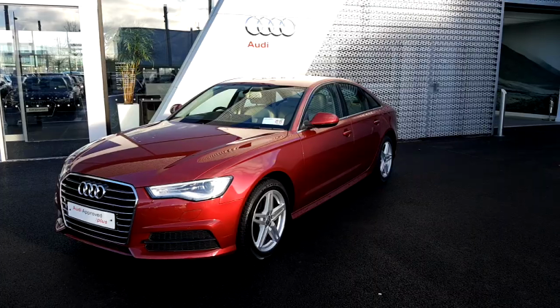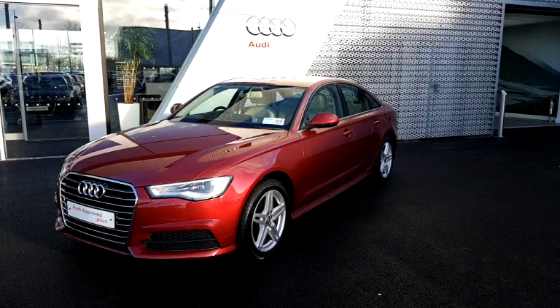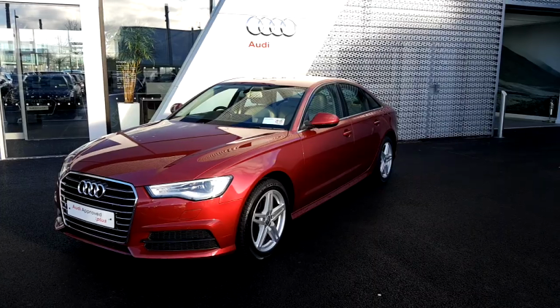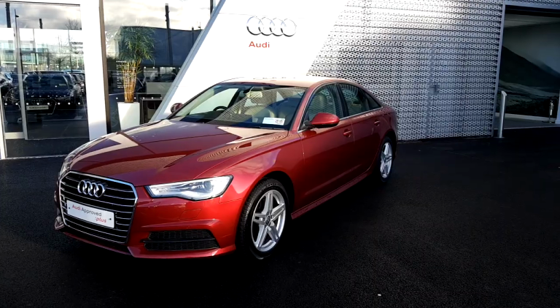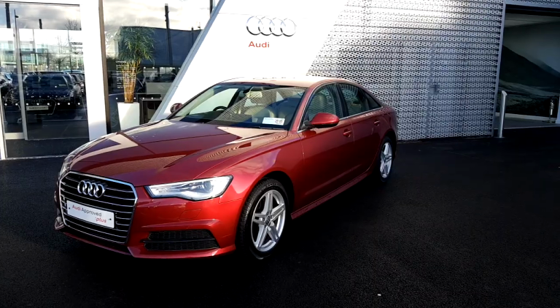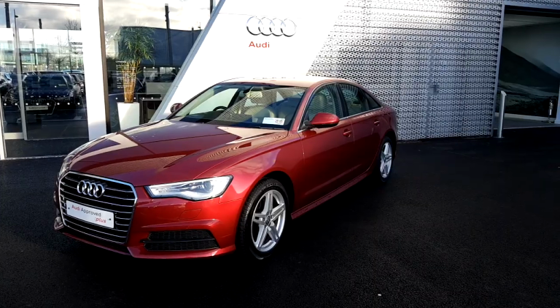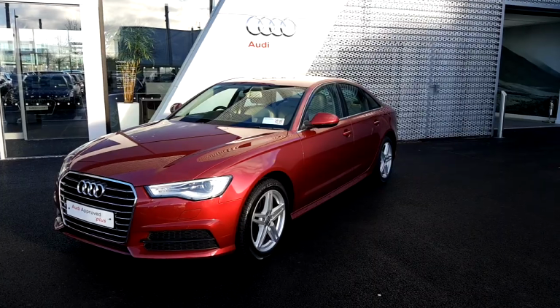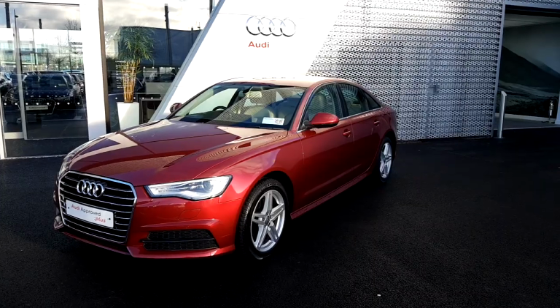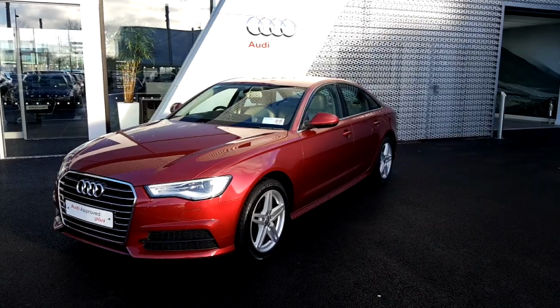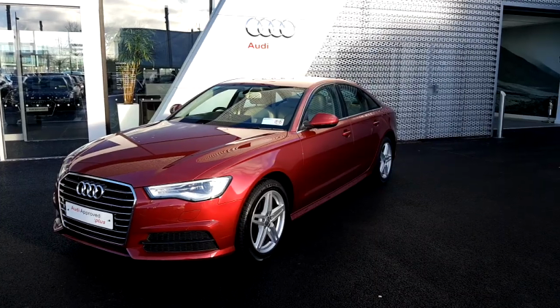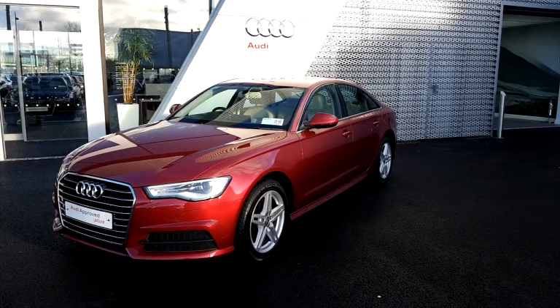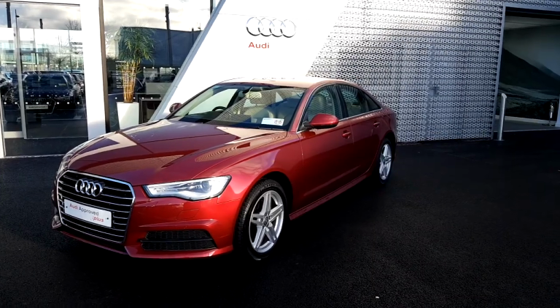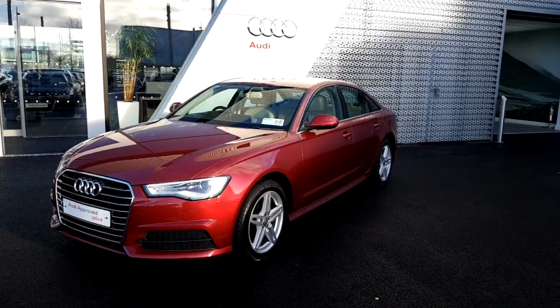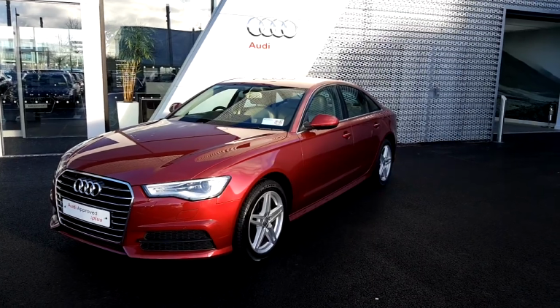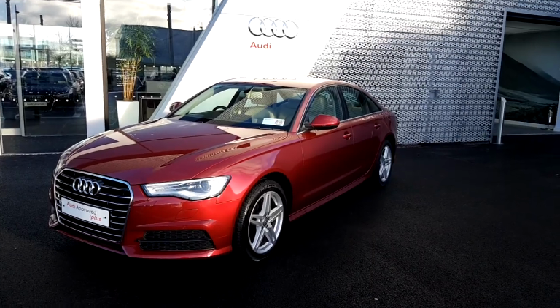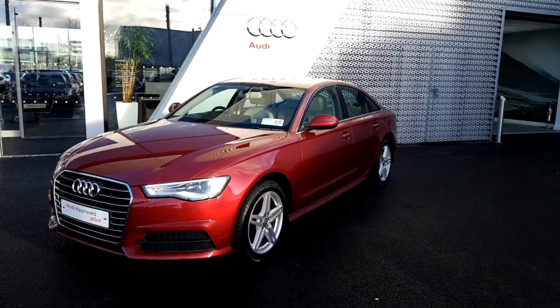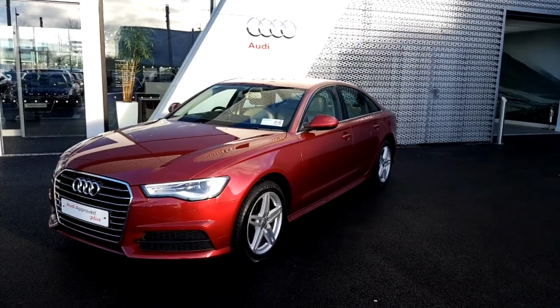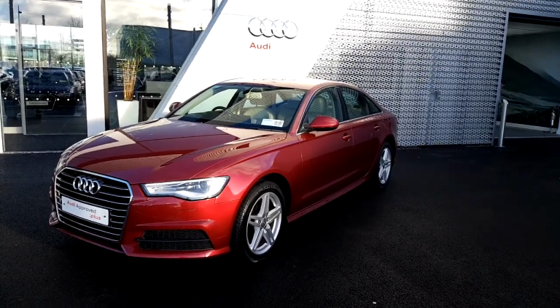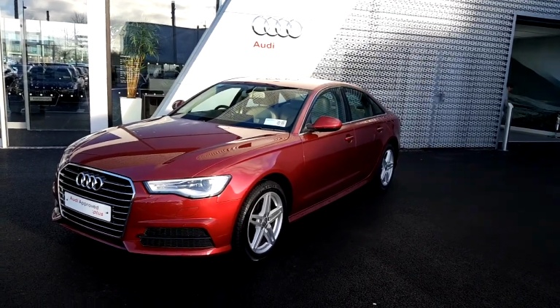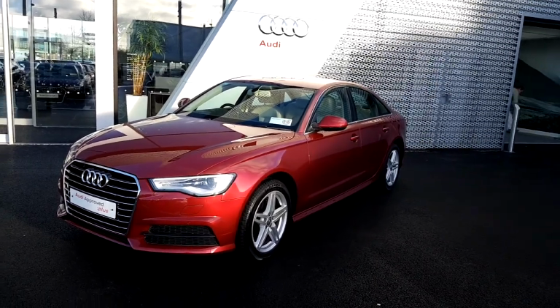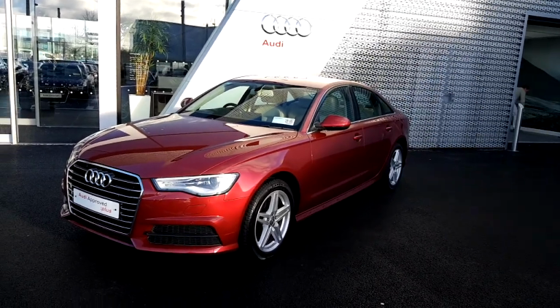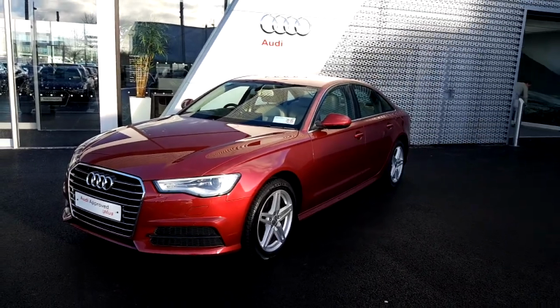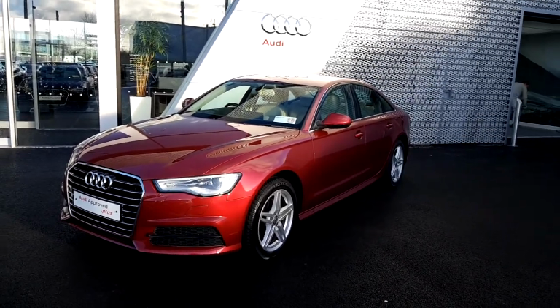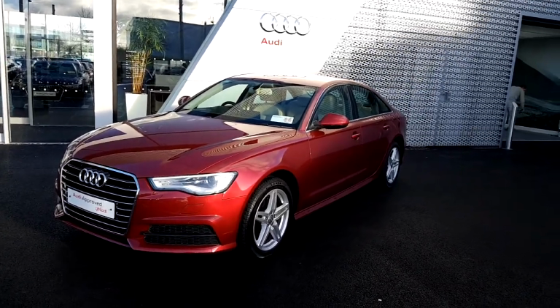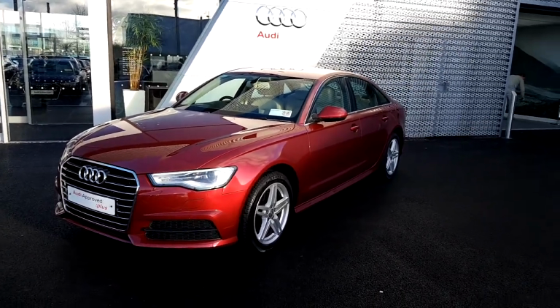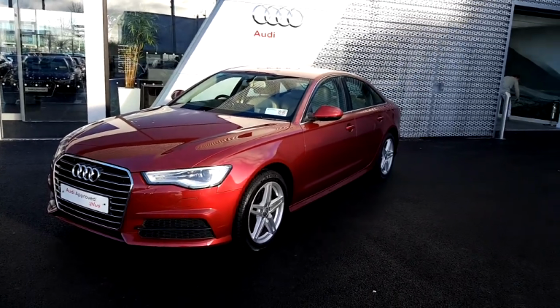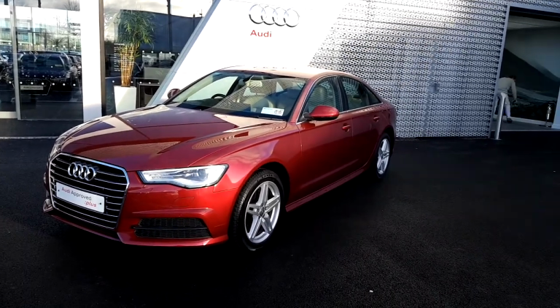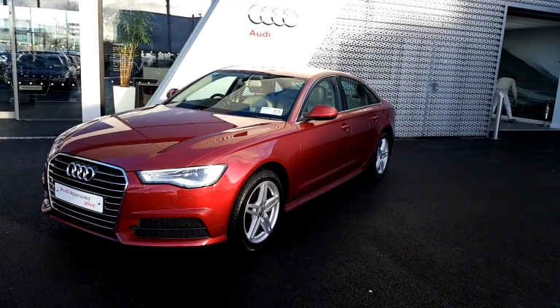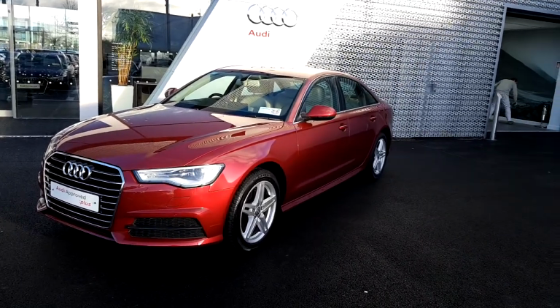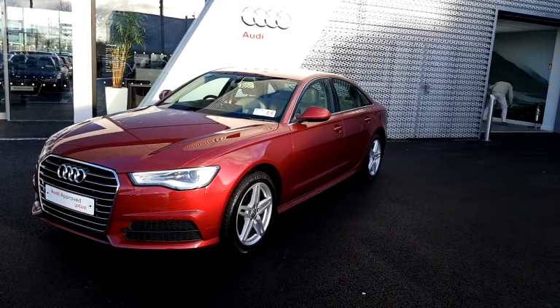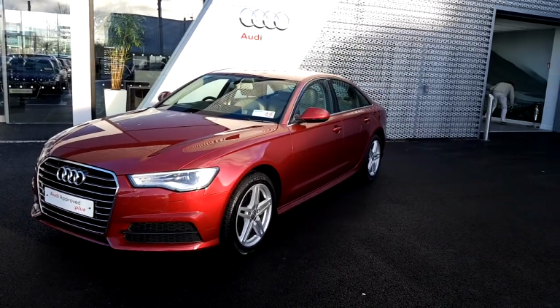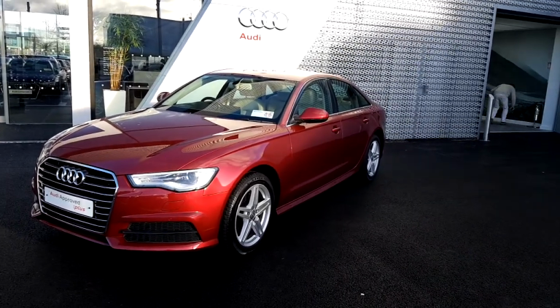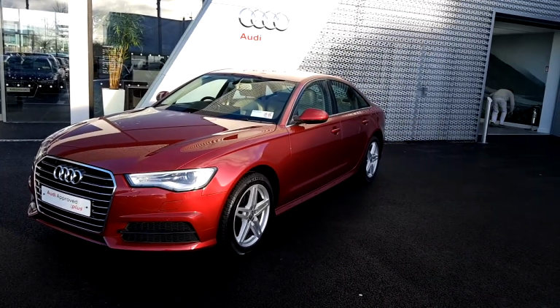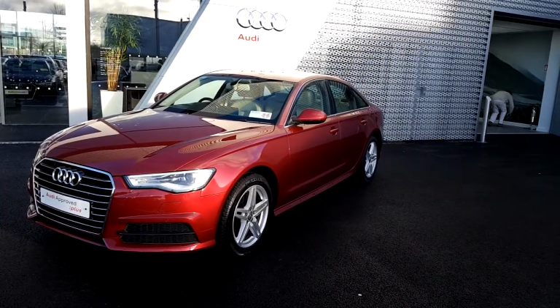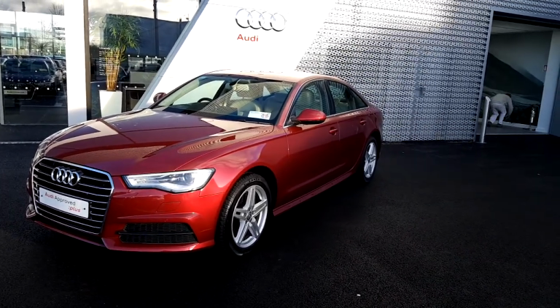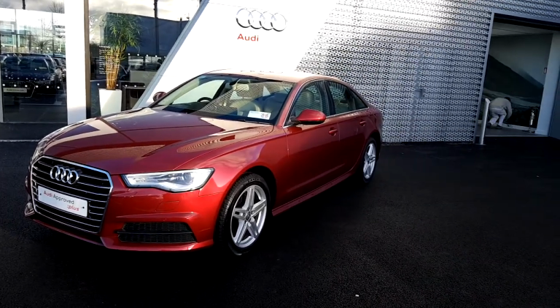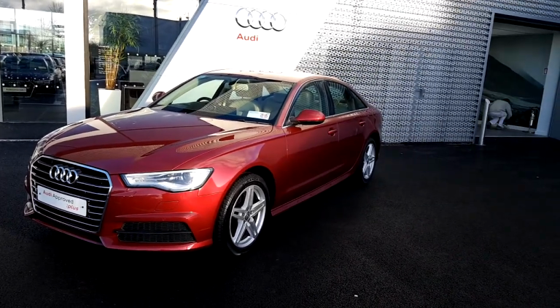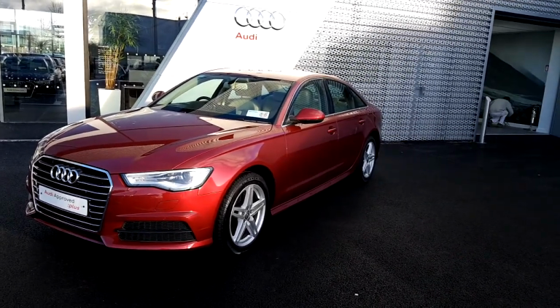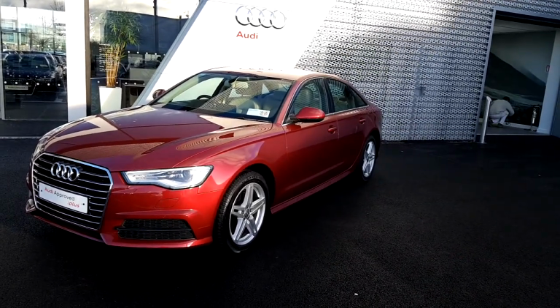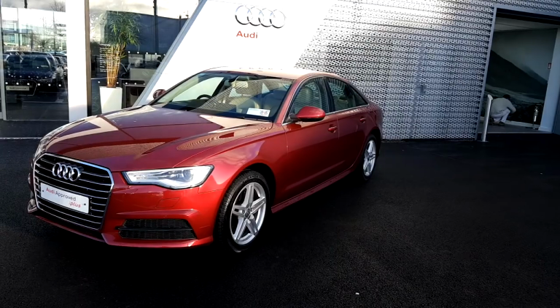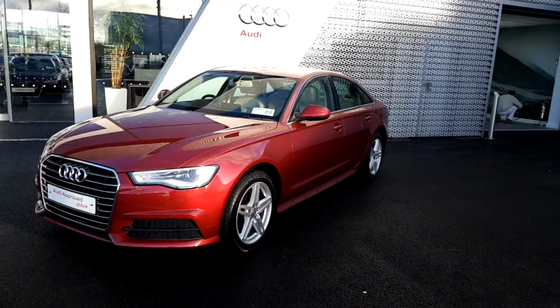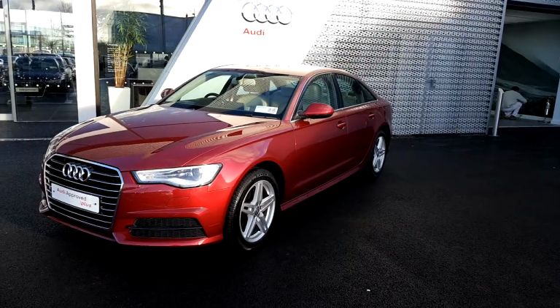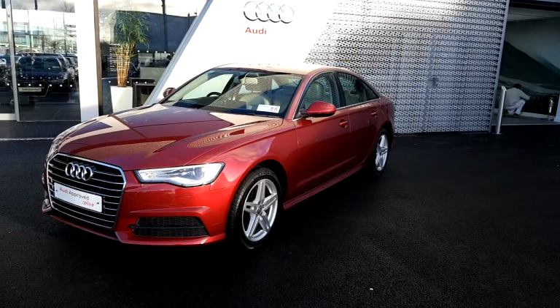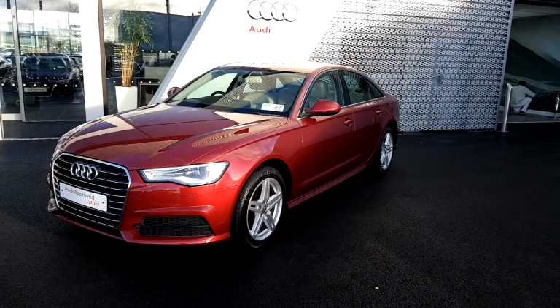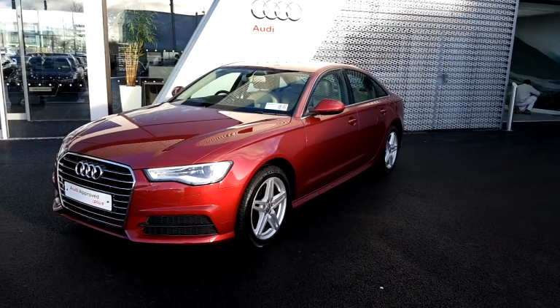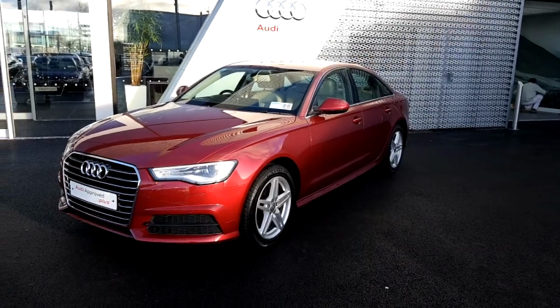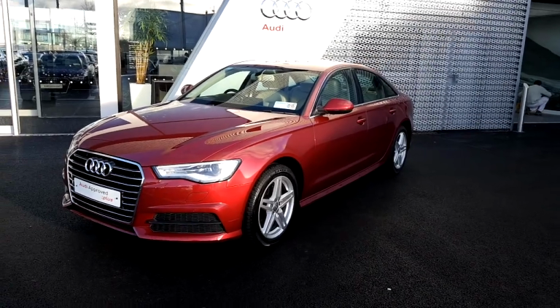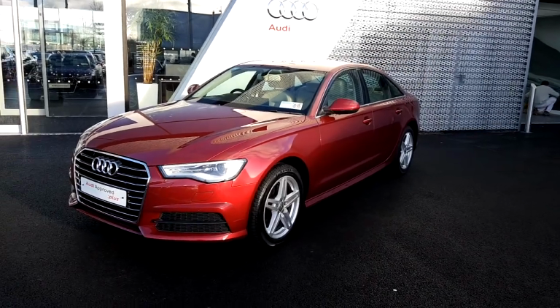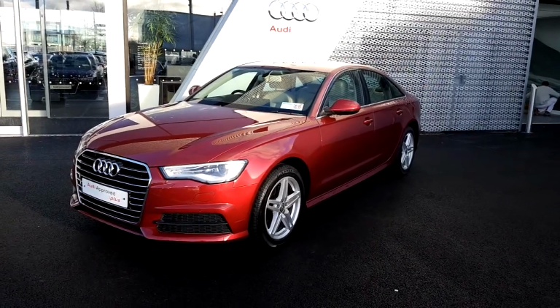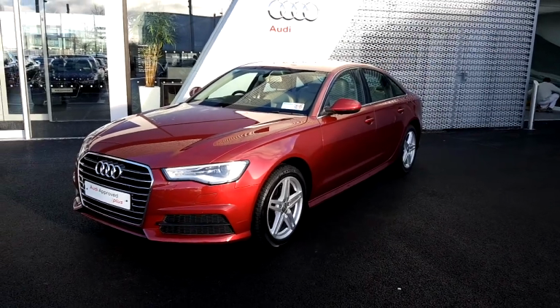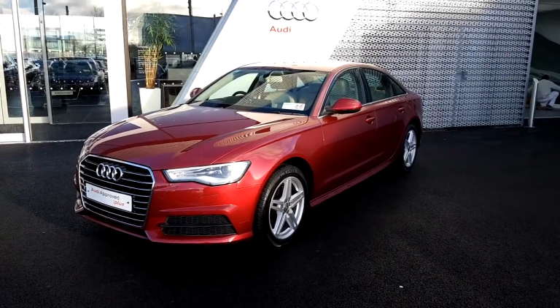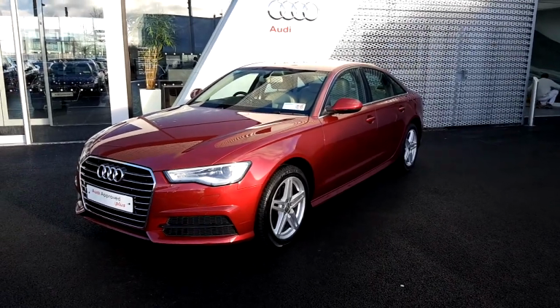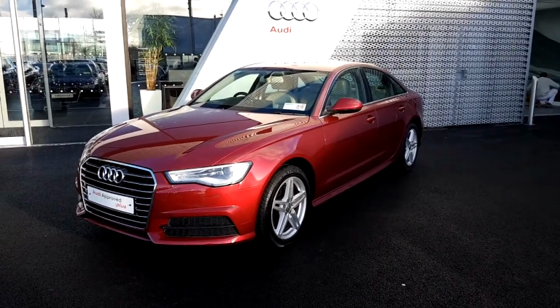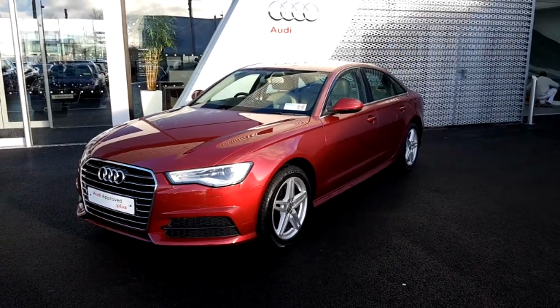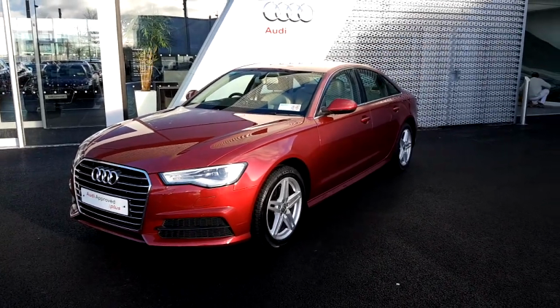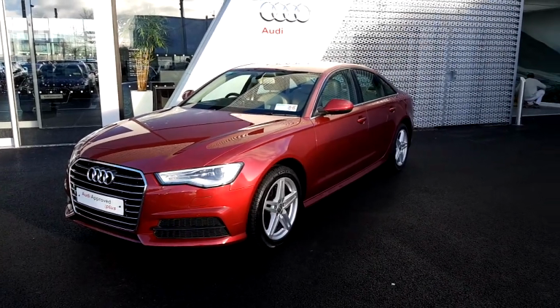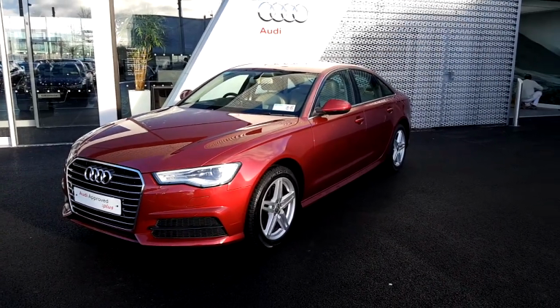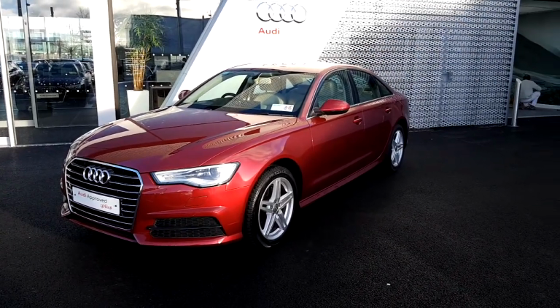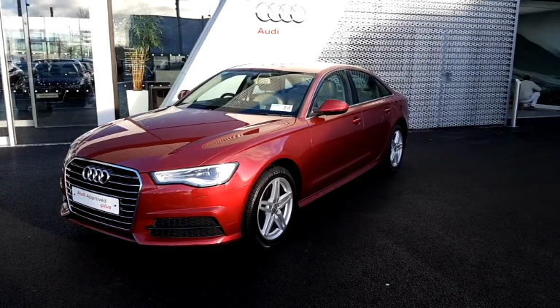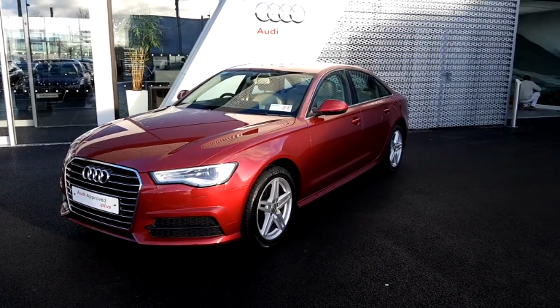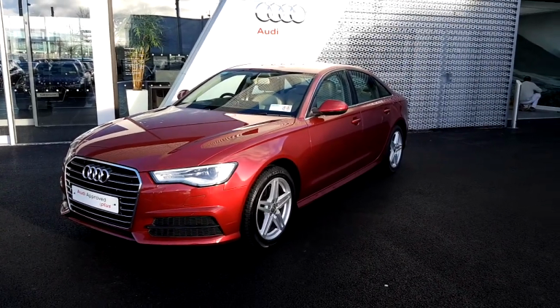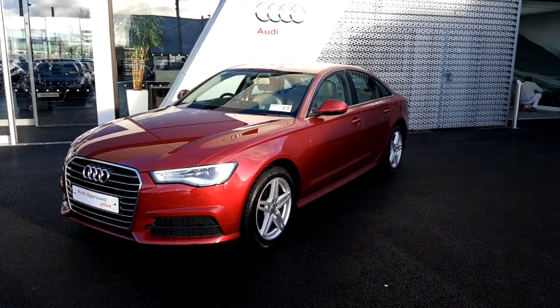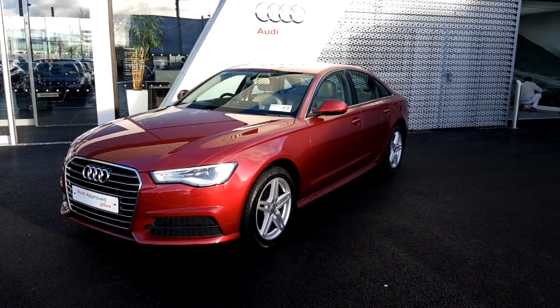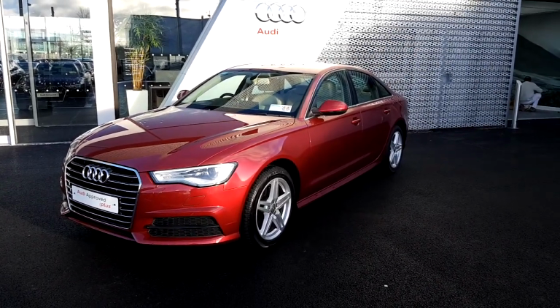For more information on this A6 or to arrange a test drive, please call us on 061-336-000. Thank you.